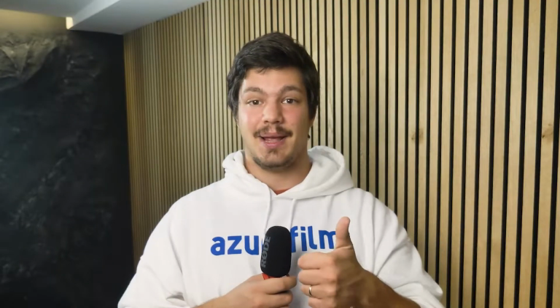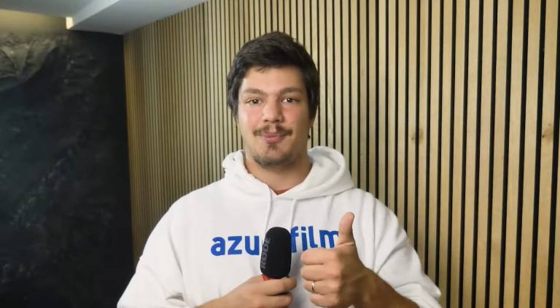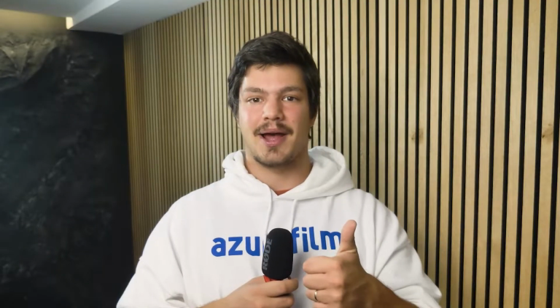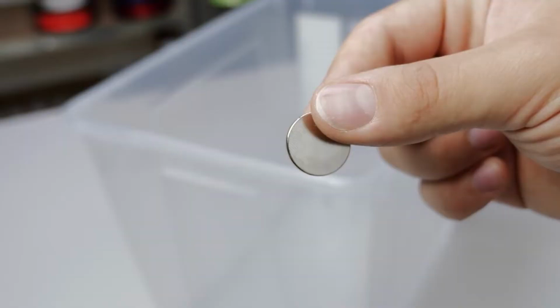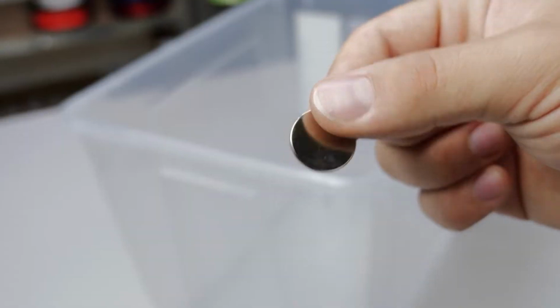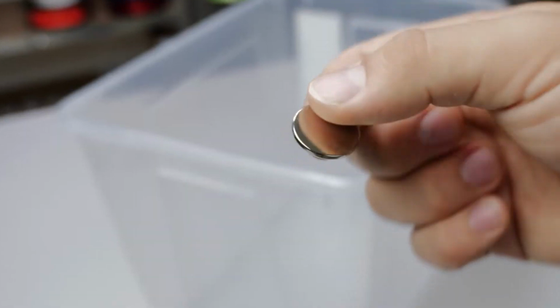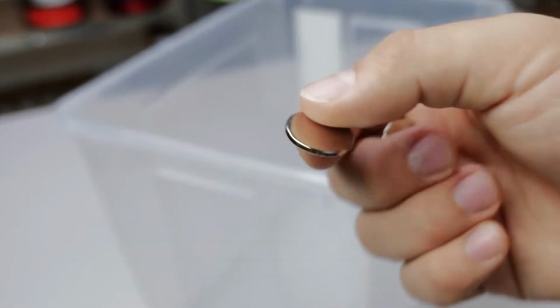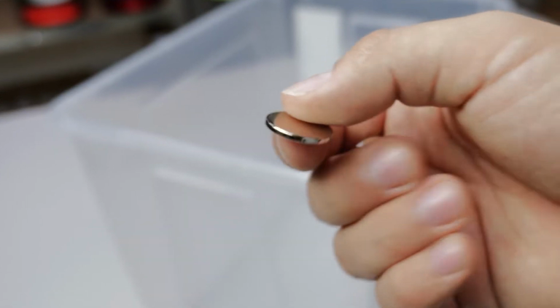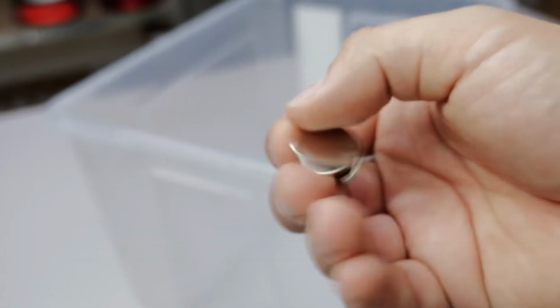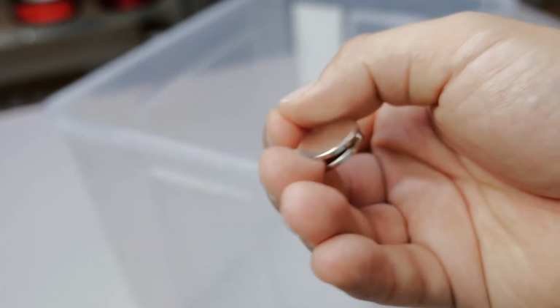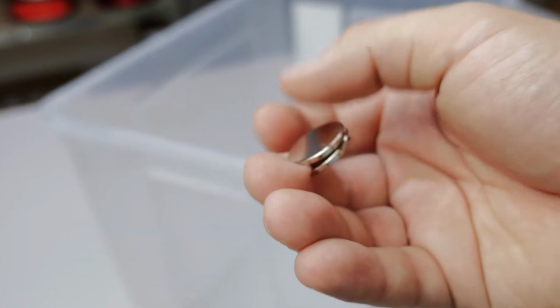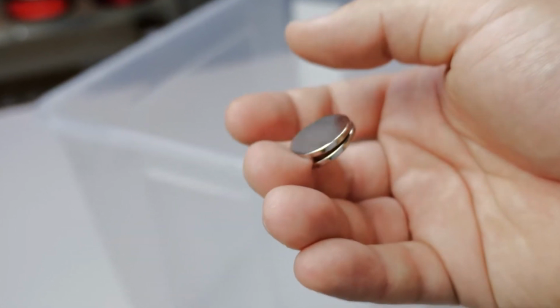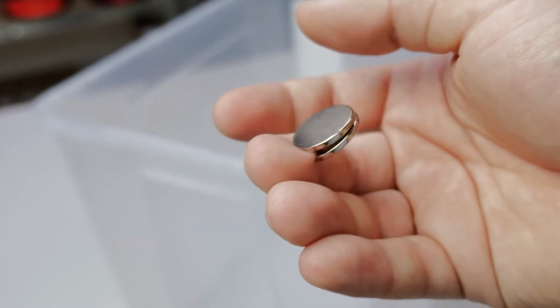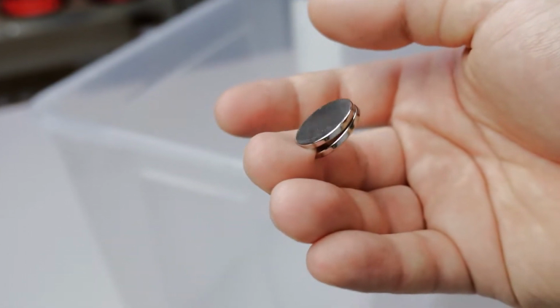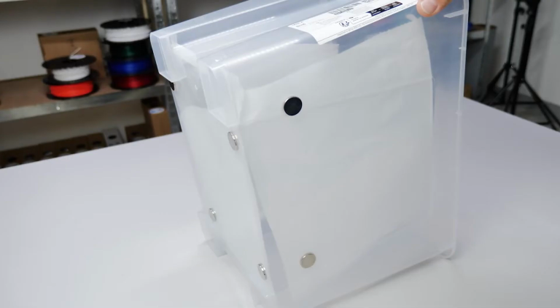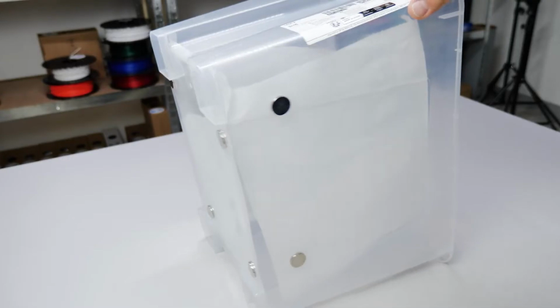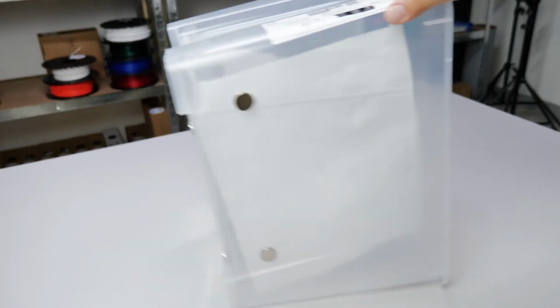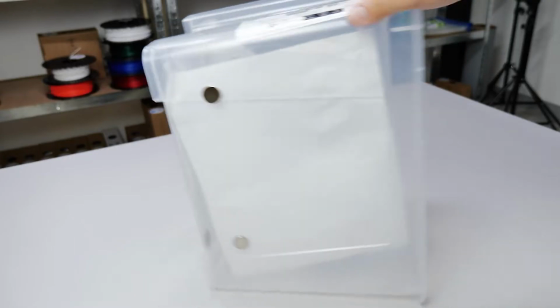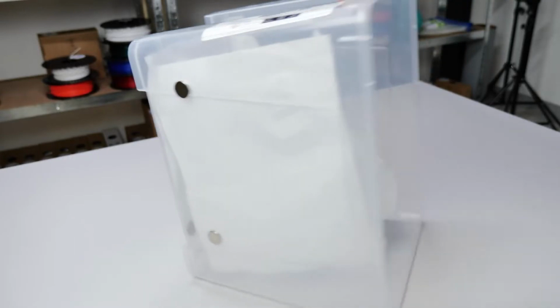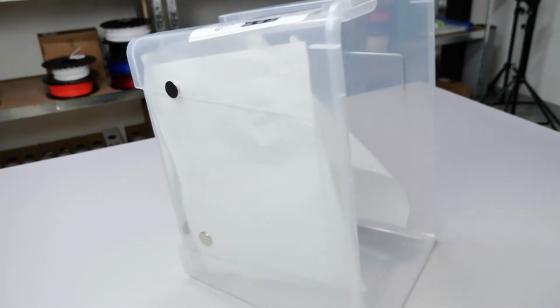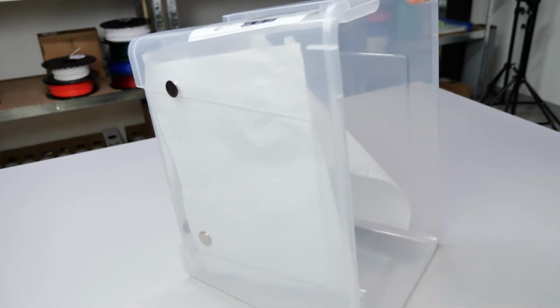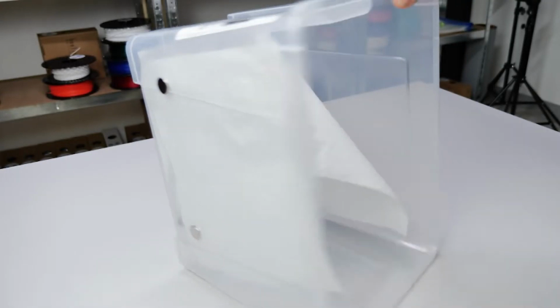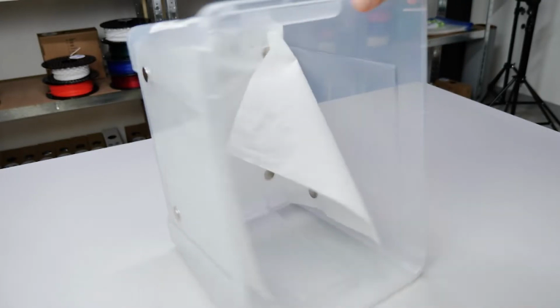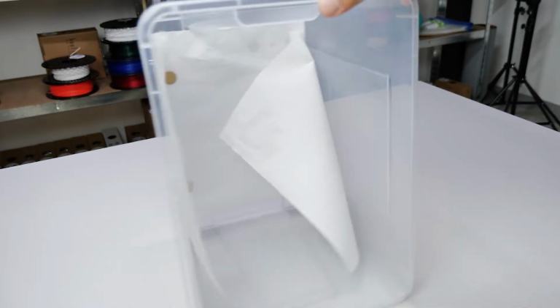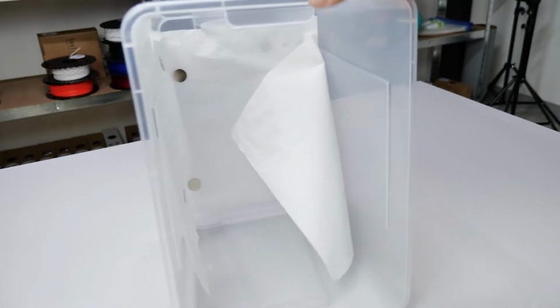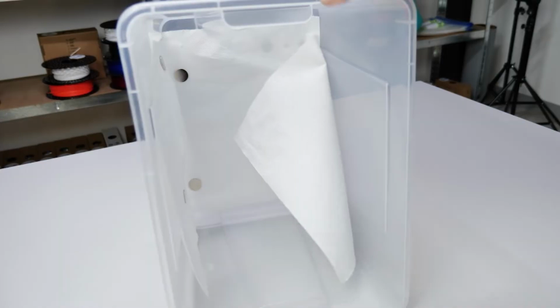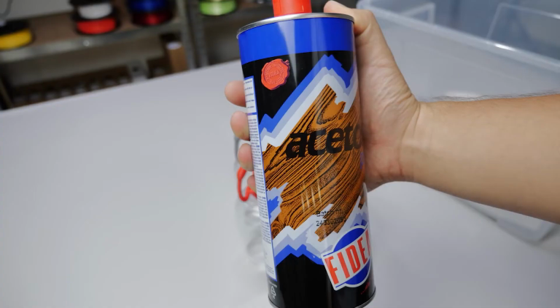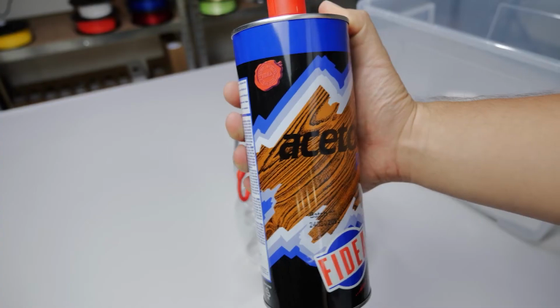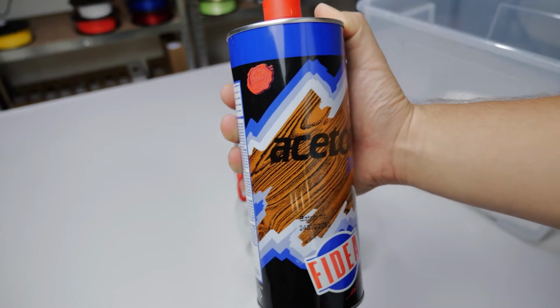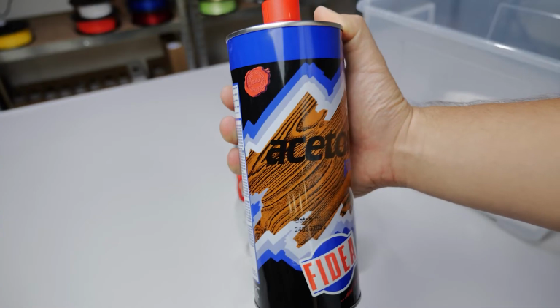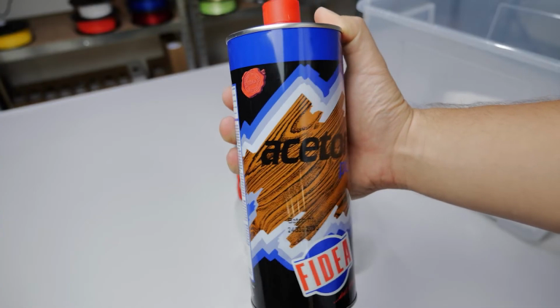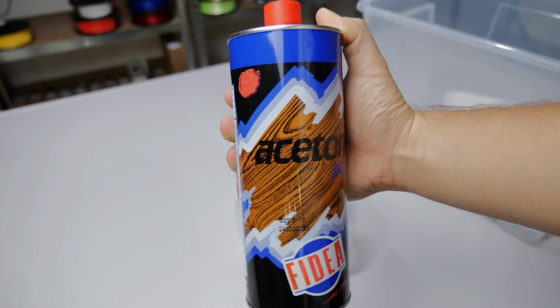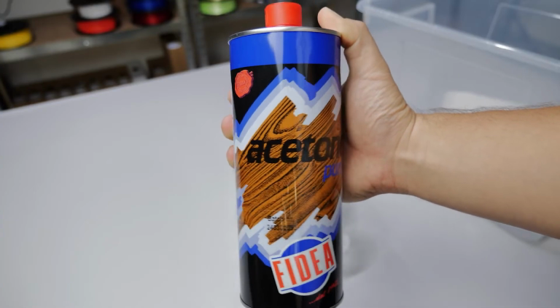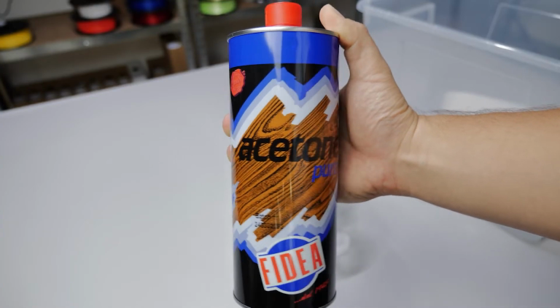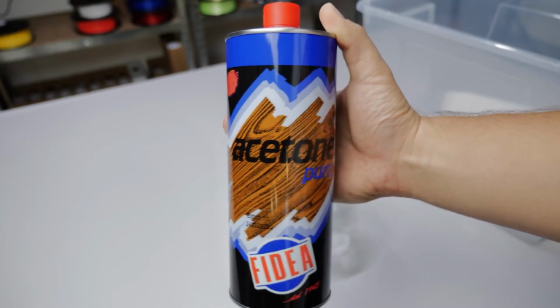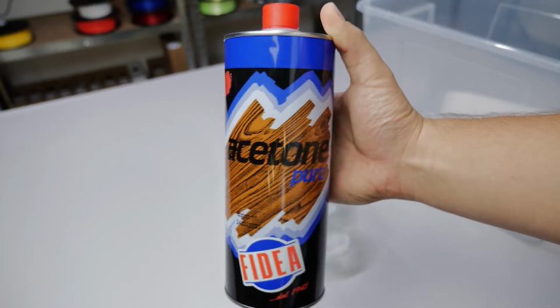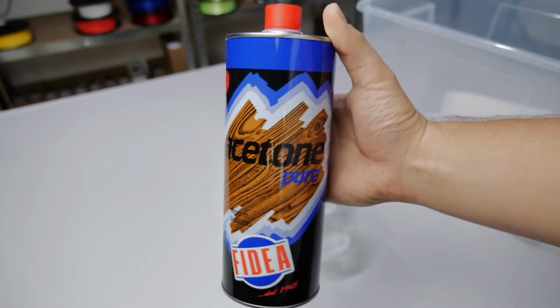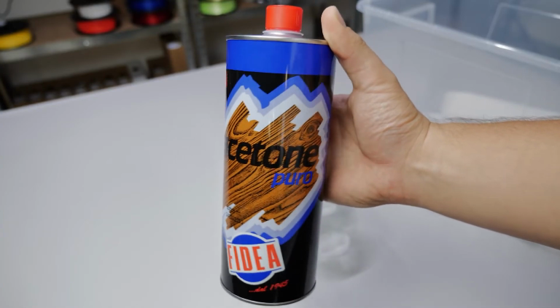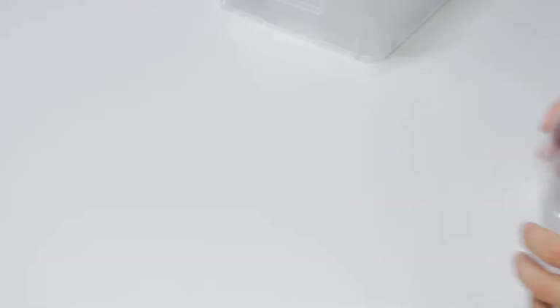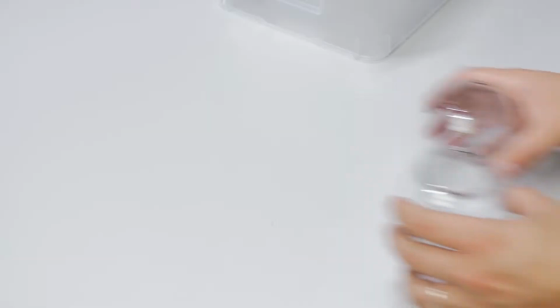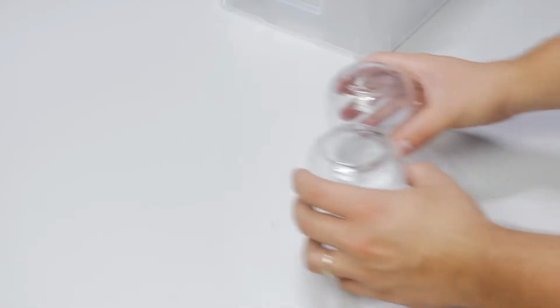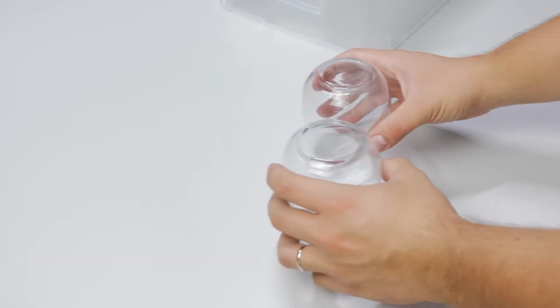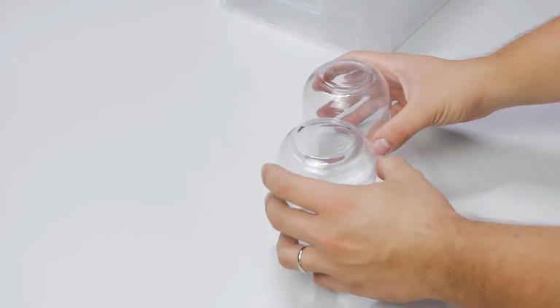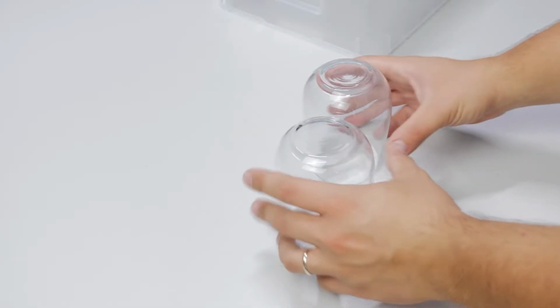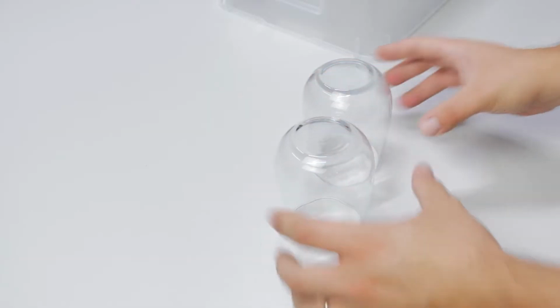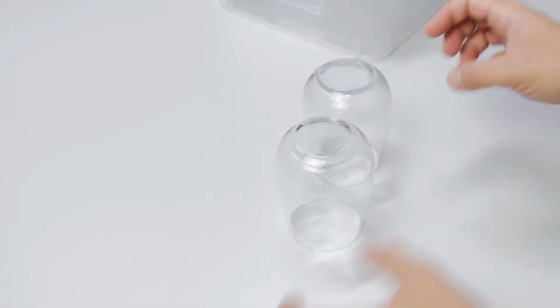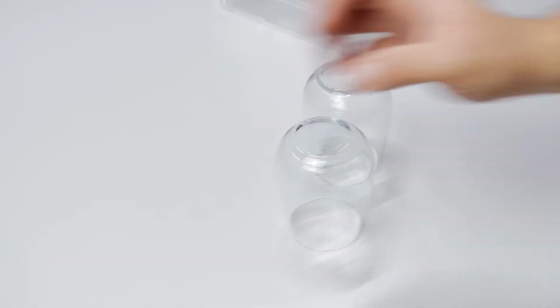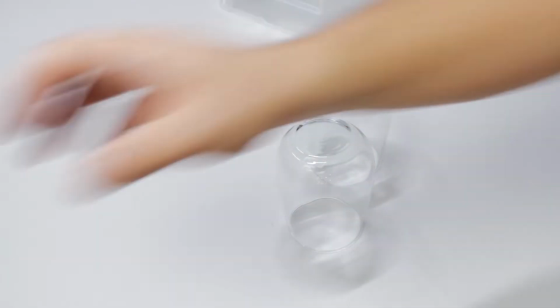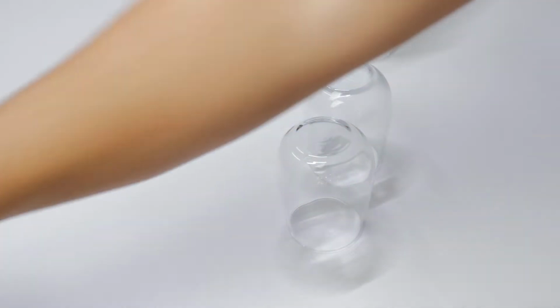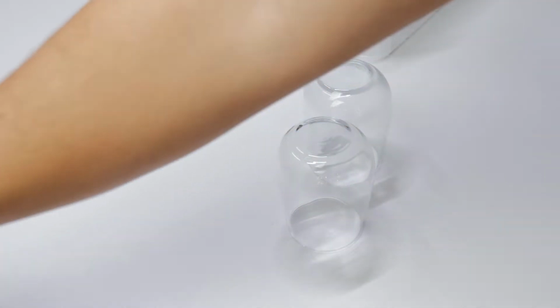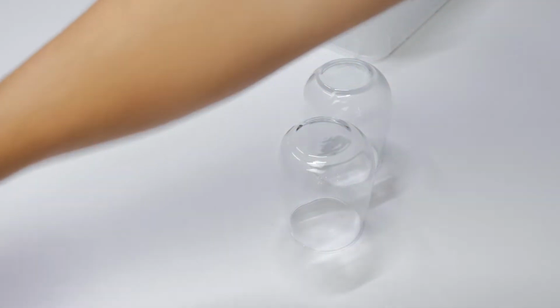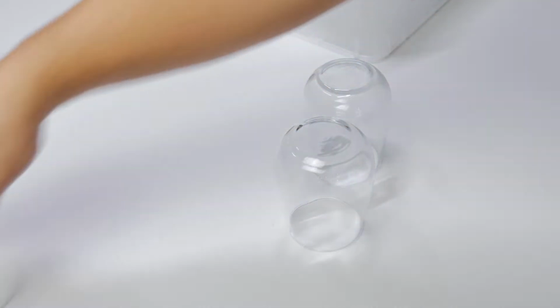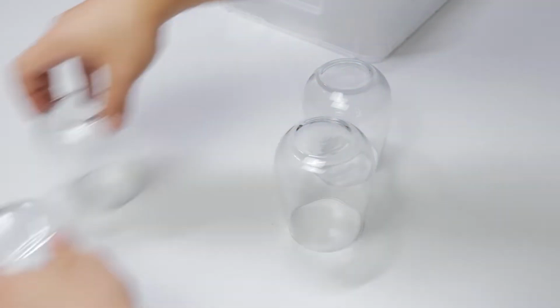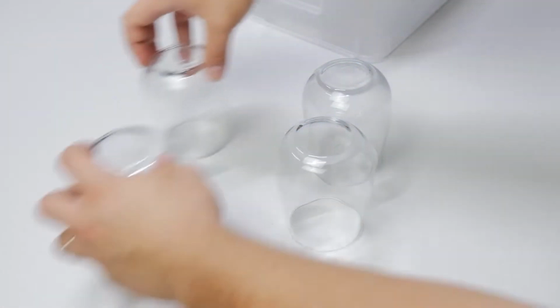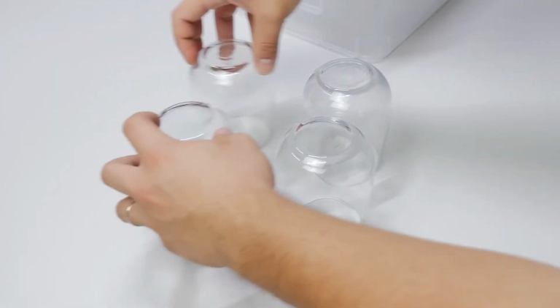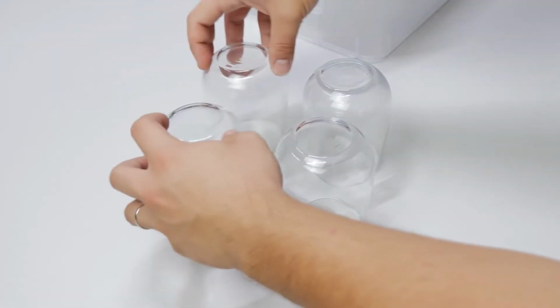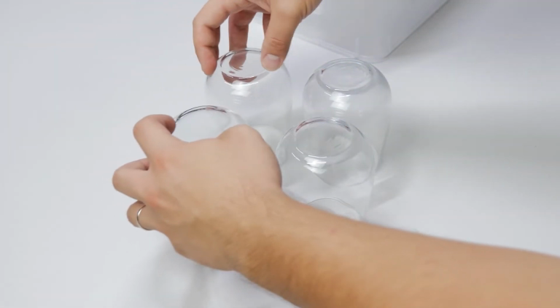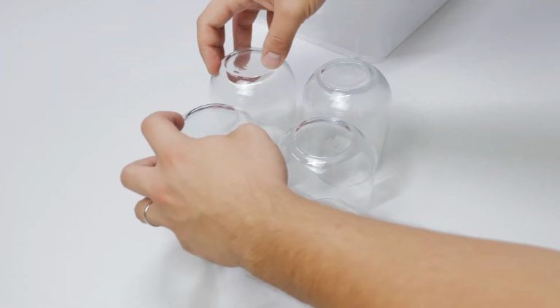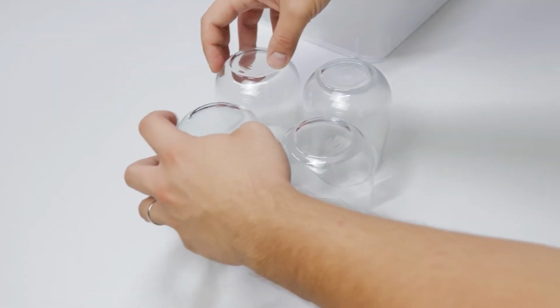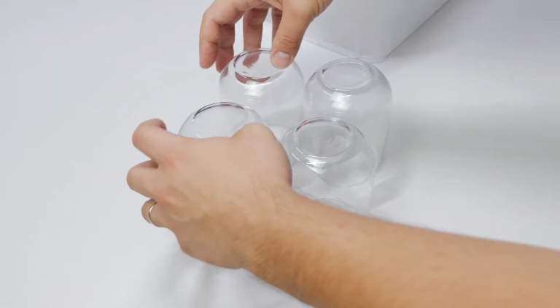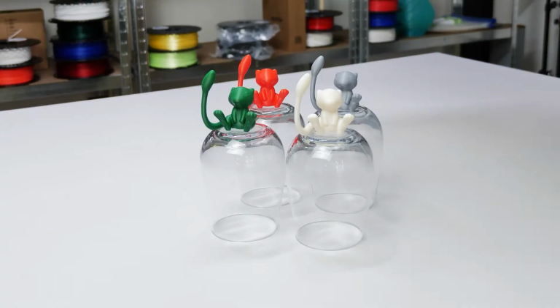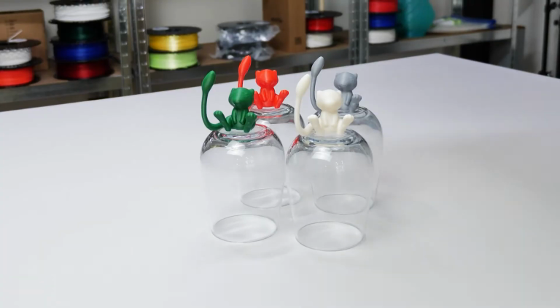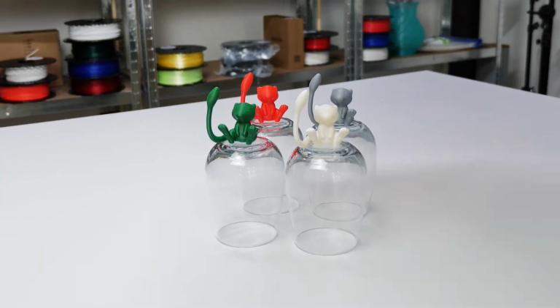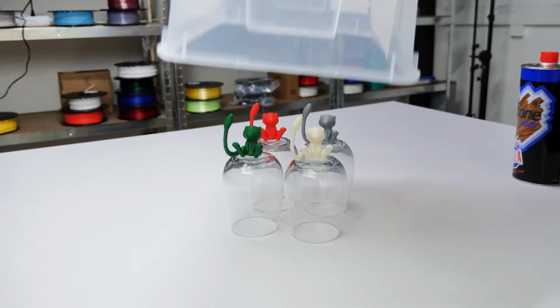Step 1. You'll need some magnets, a few paper towel sheets, acetone, something to raise your 3D prints a little bit, and something to enclose it in.